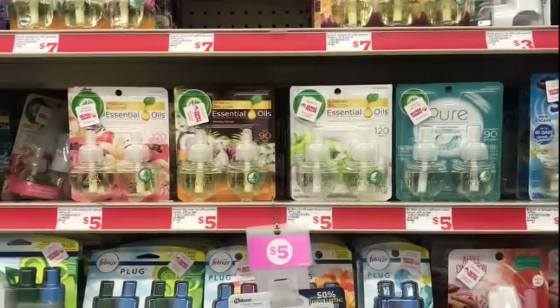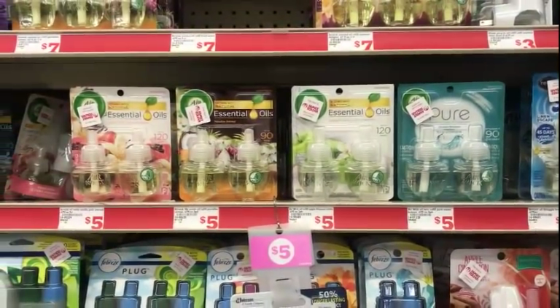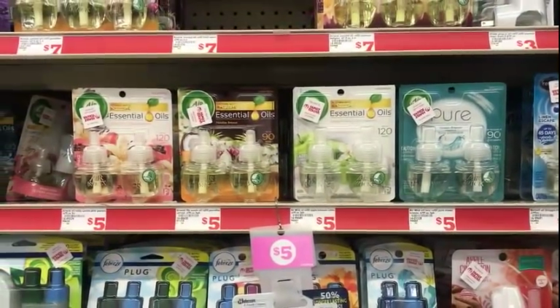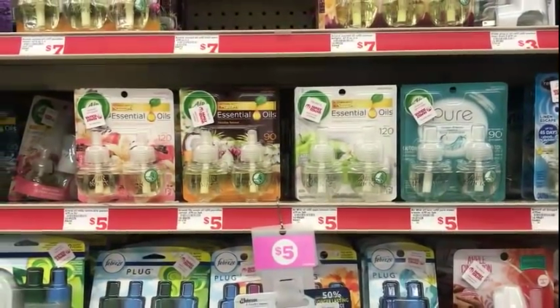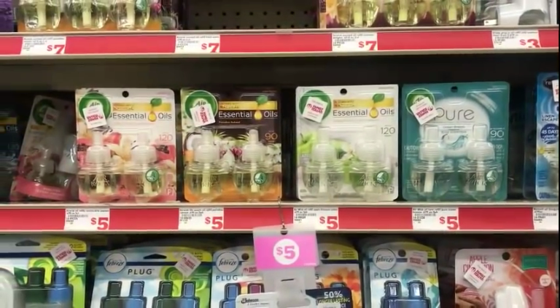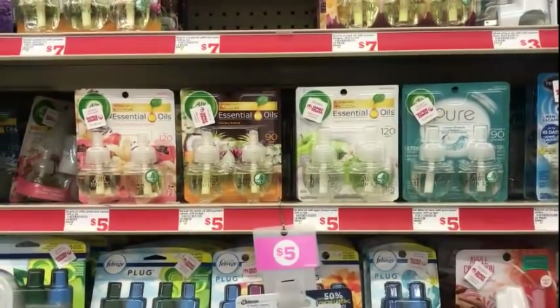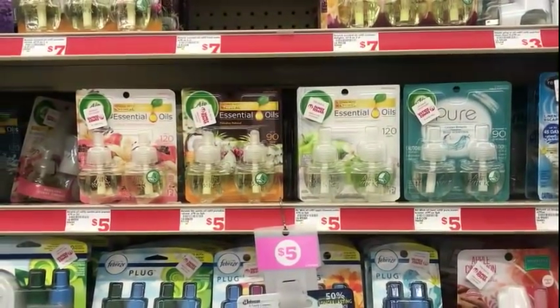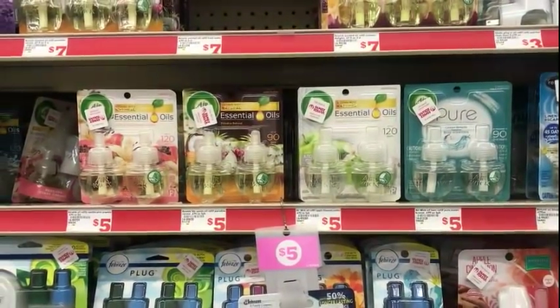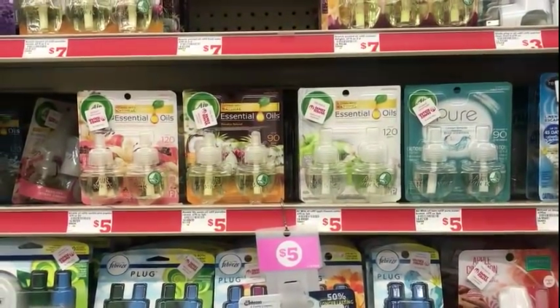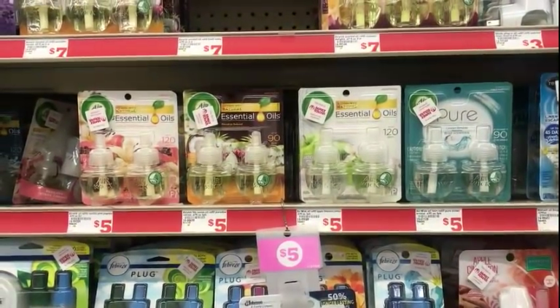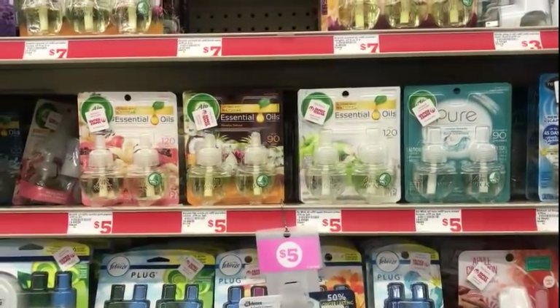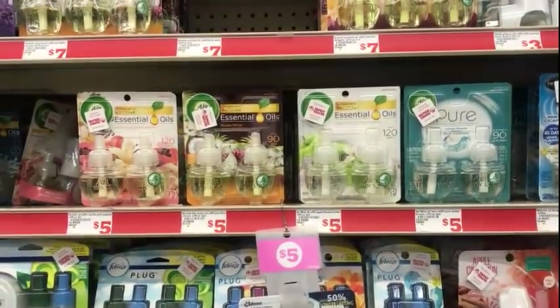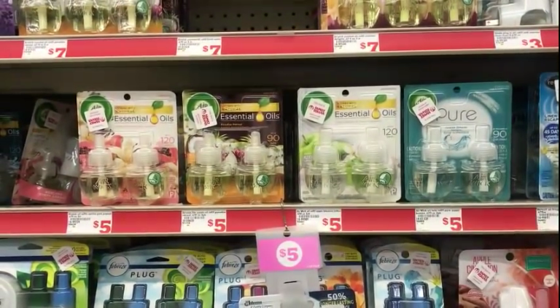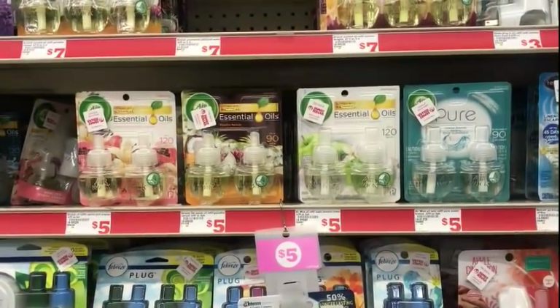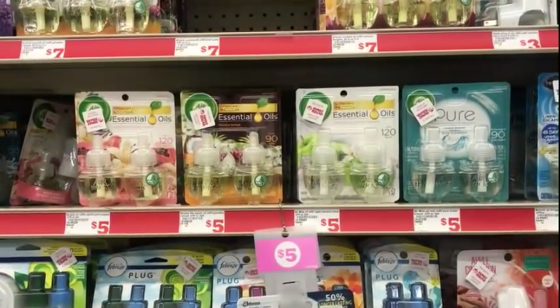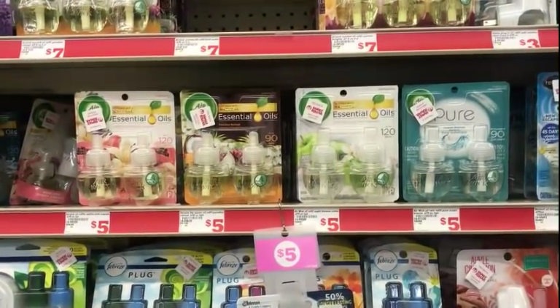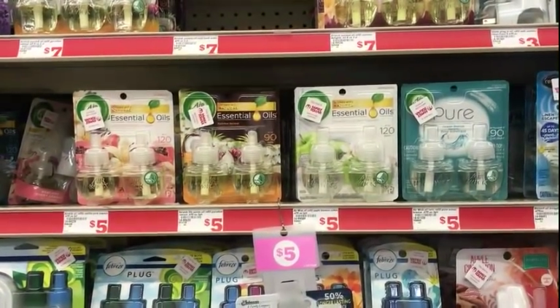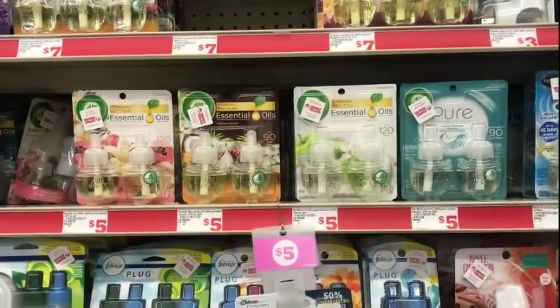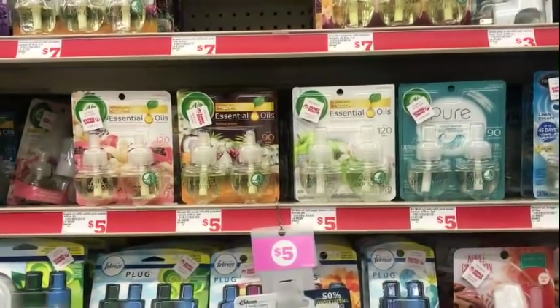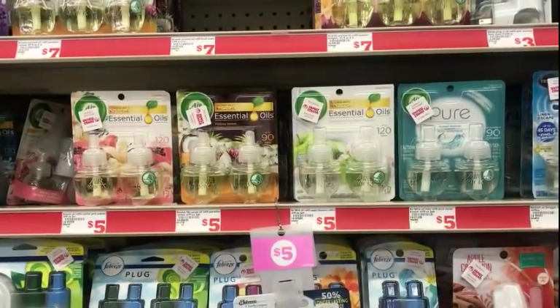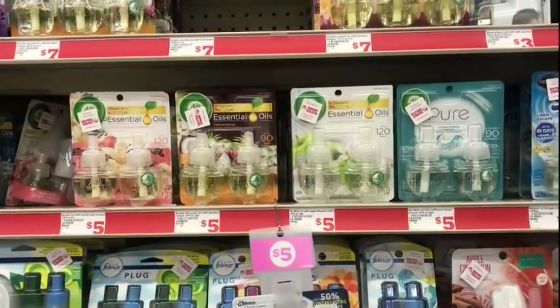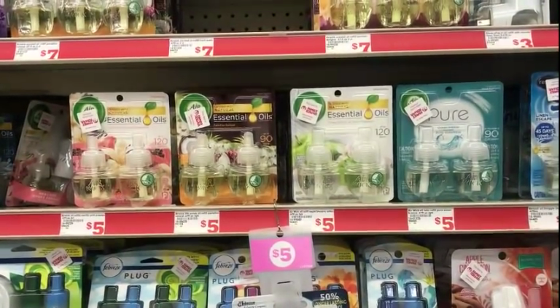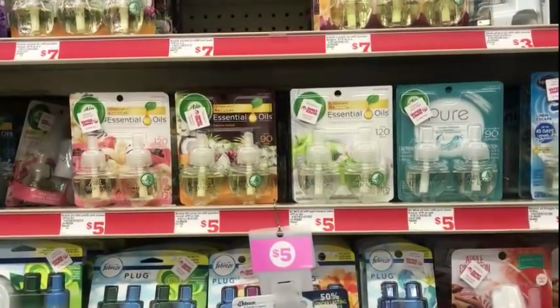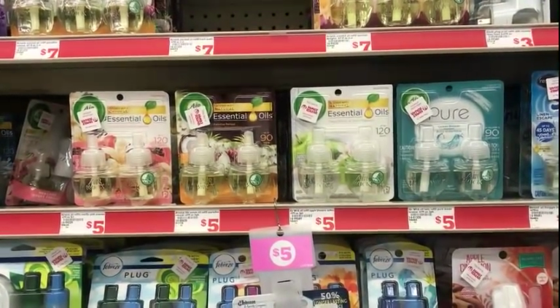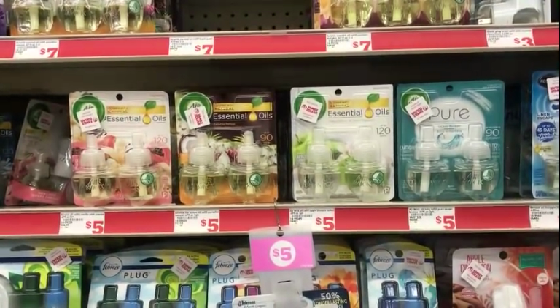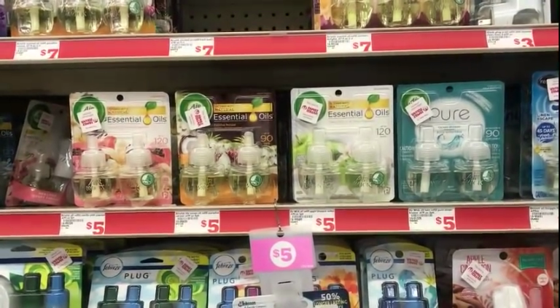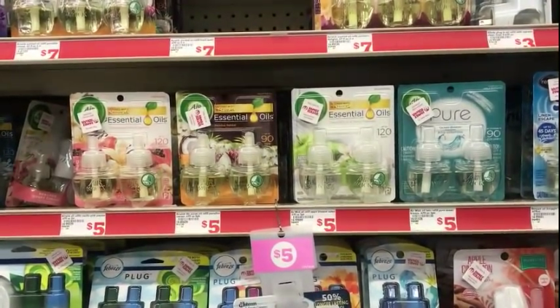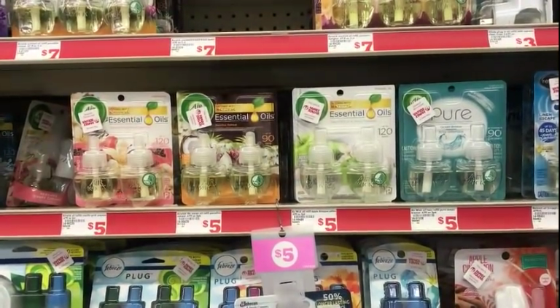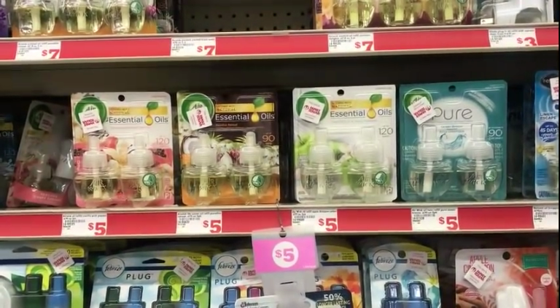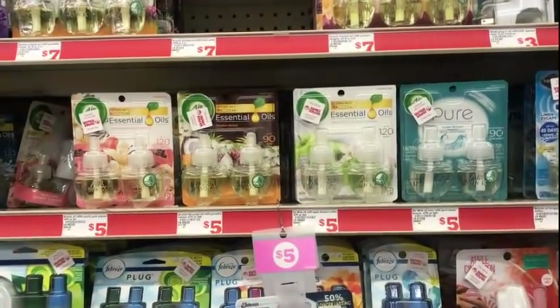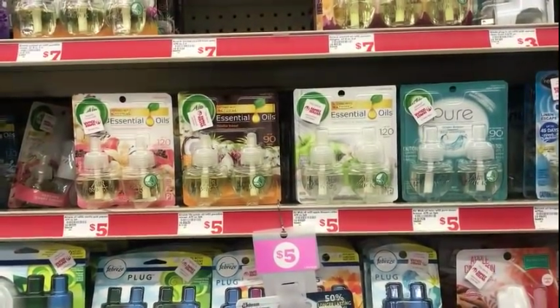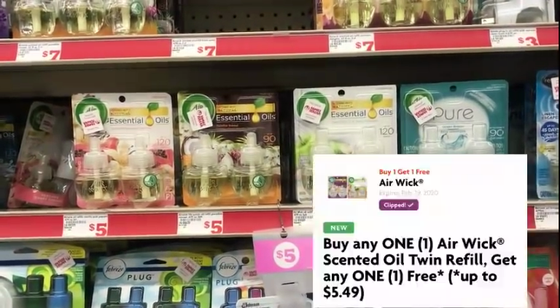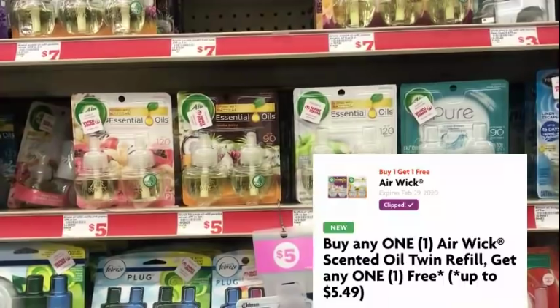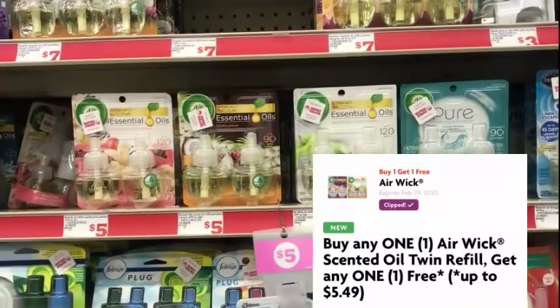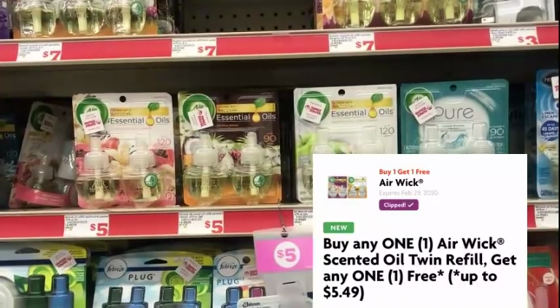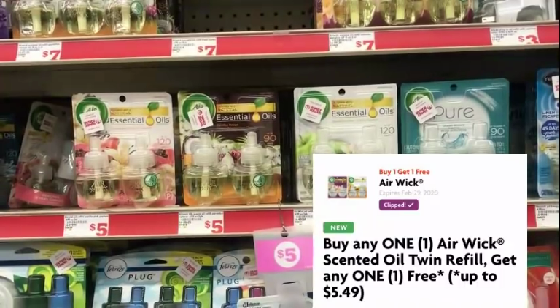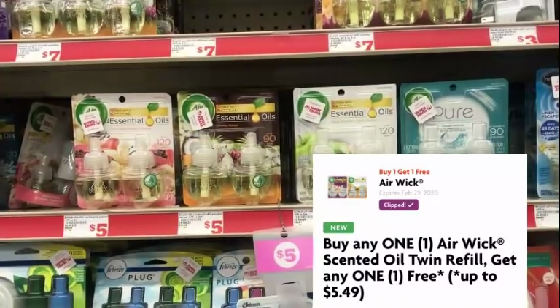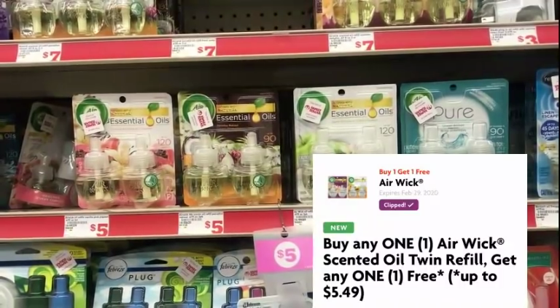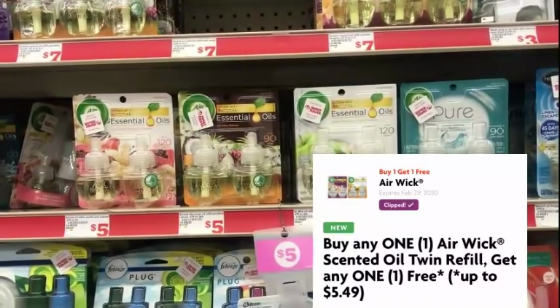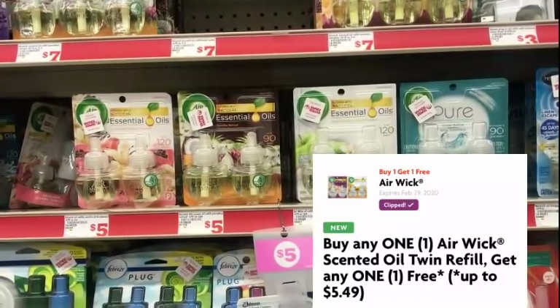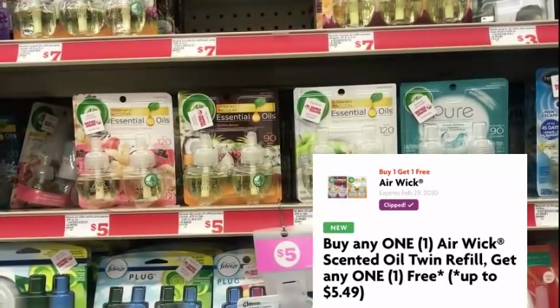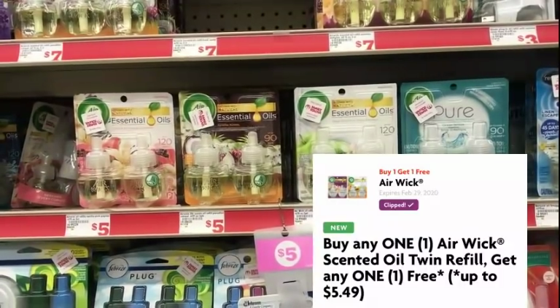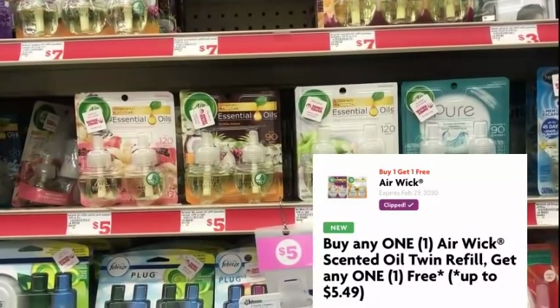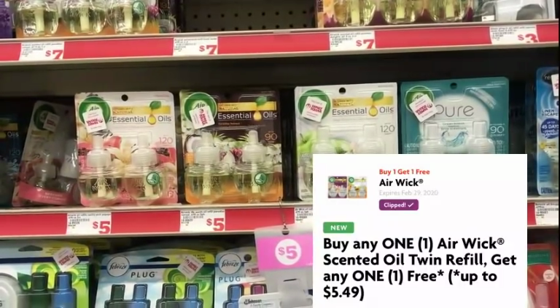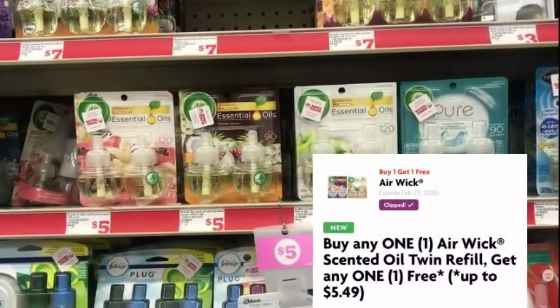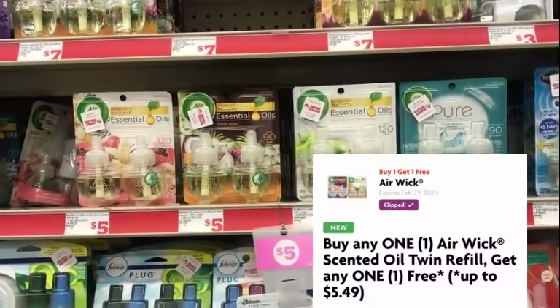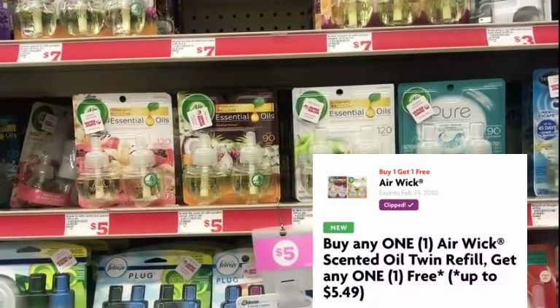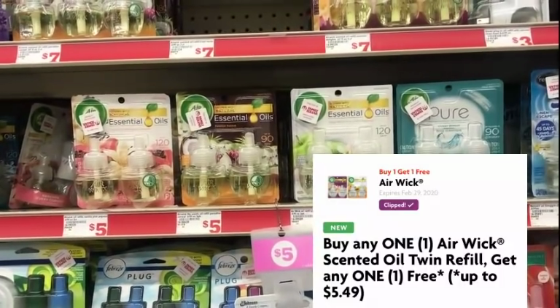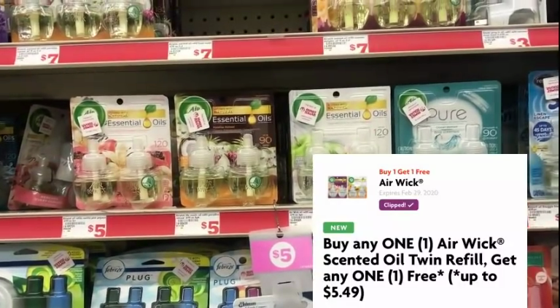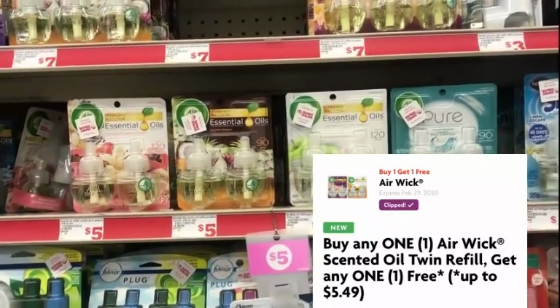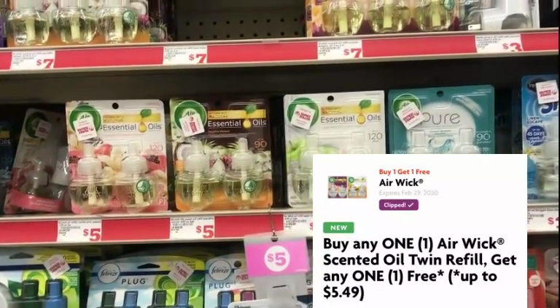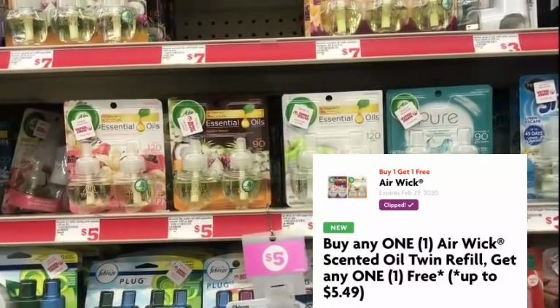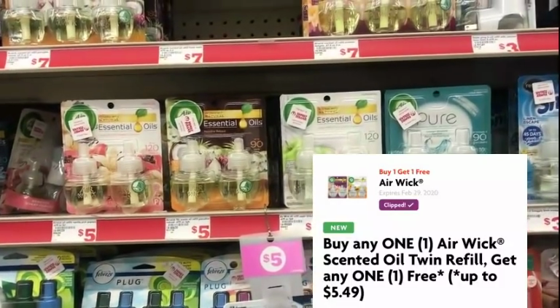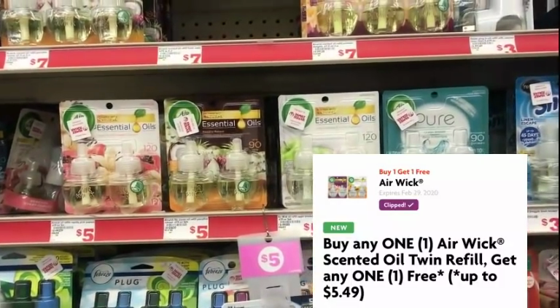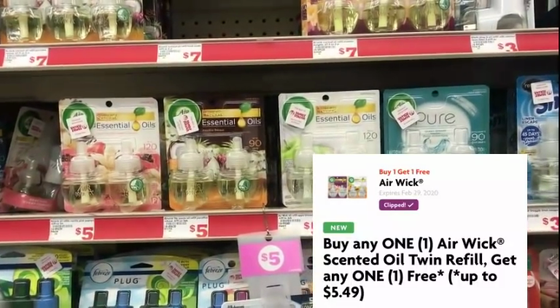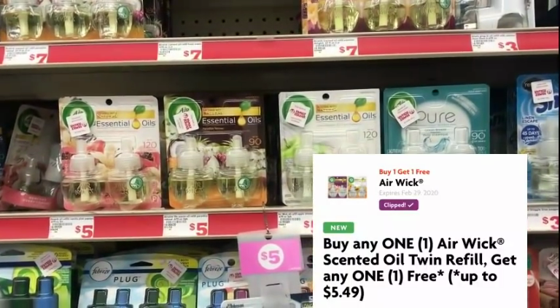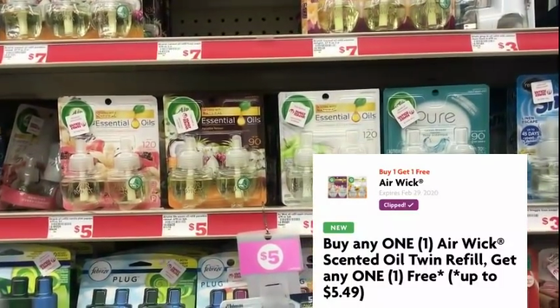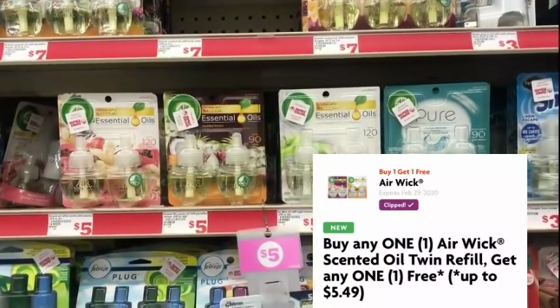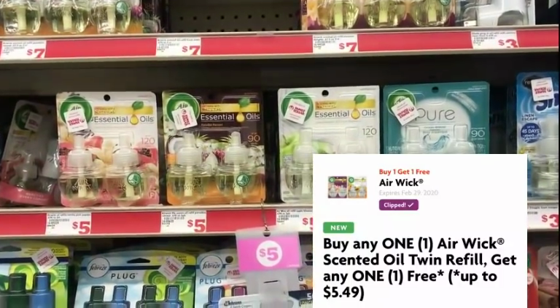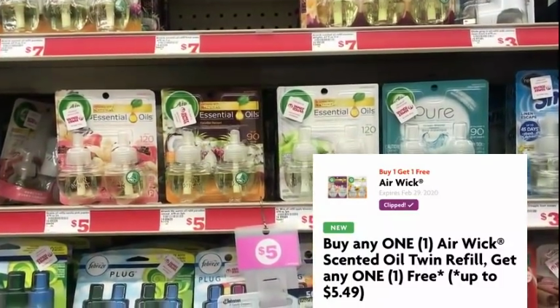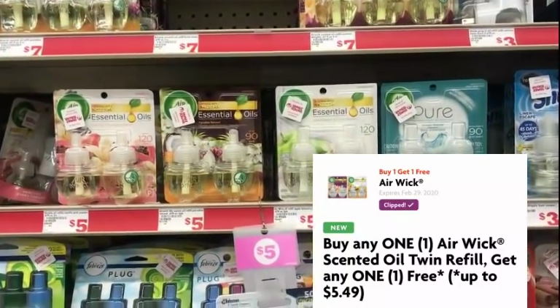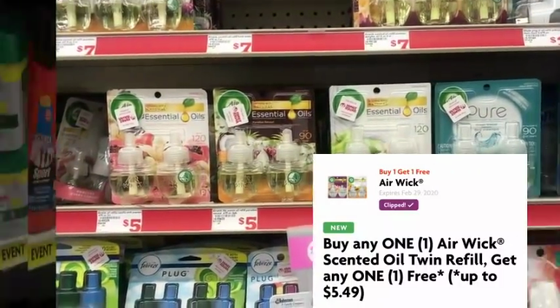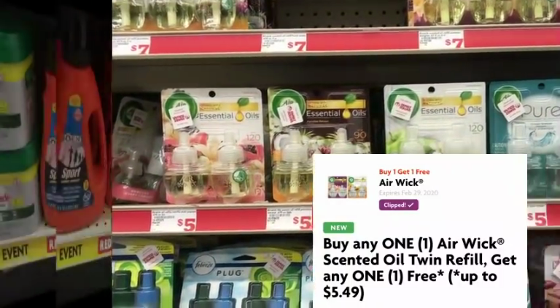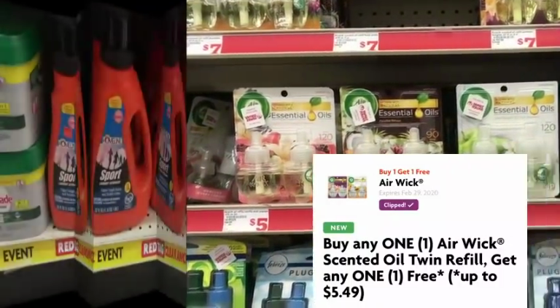I'm going to pick up two Air Wicks. They're $5.00 each. We have a BOGO coupon — buy one, get one free. That will take out $5.00.